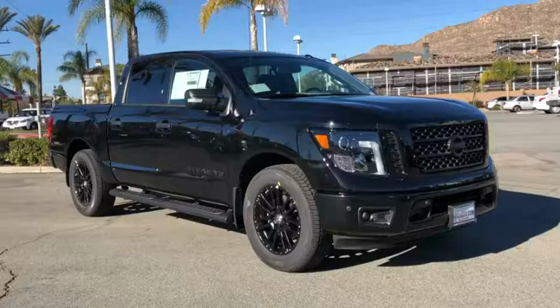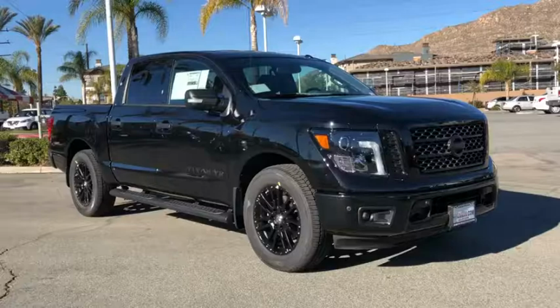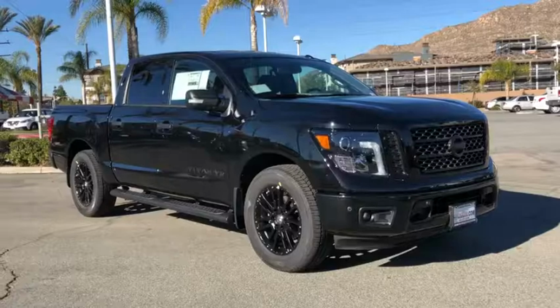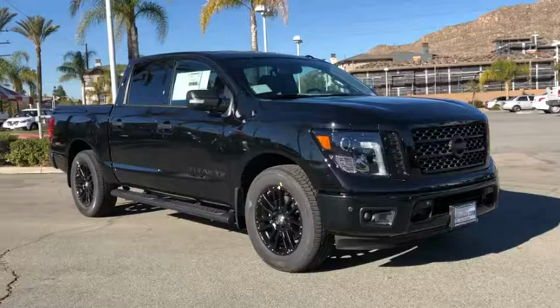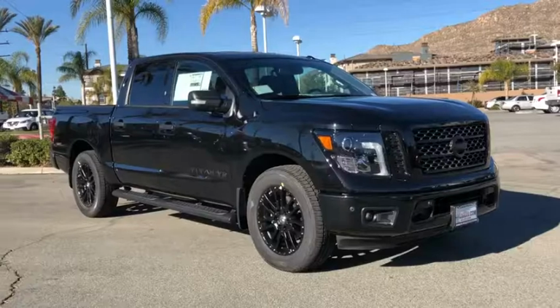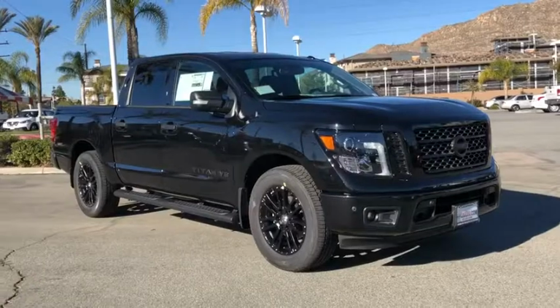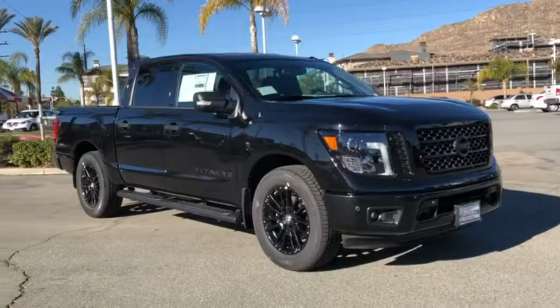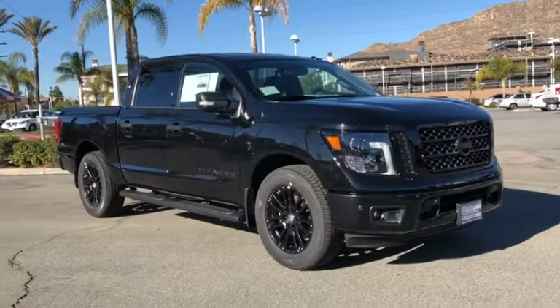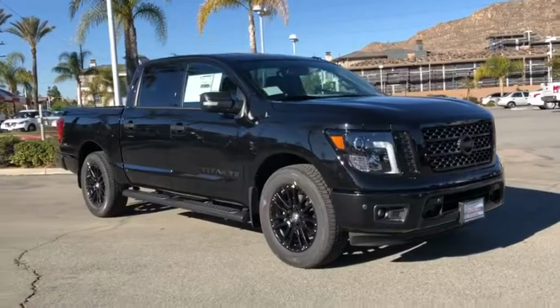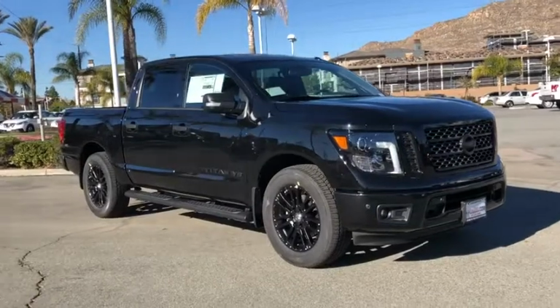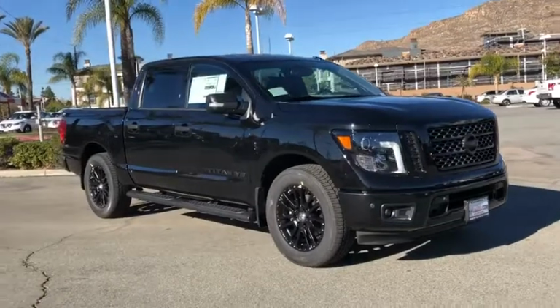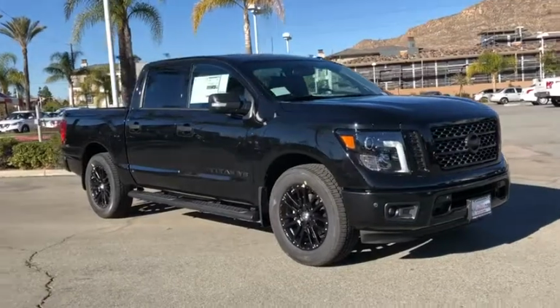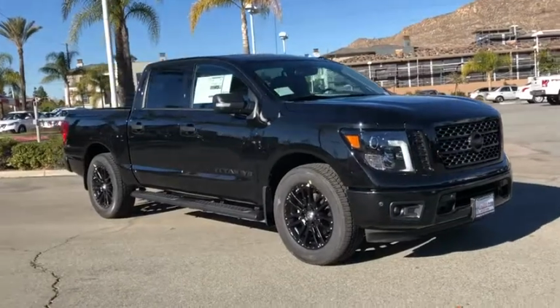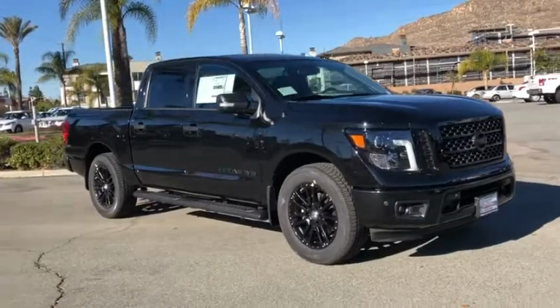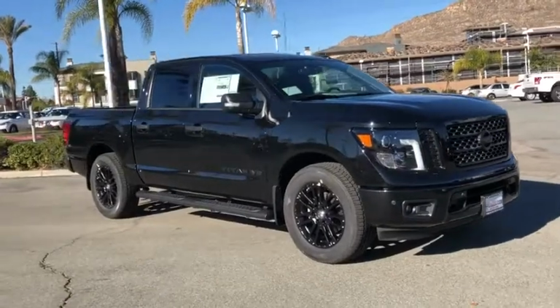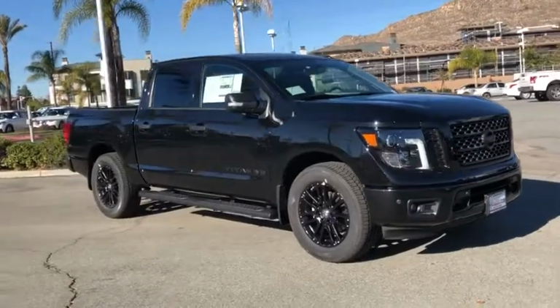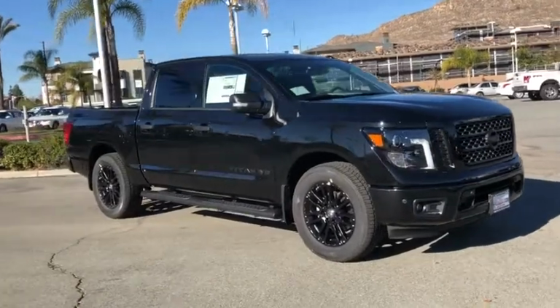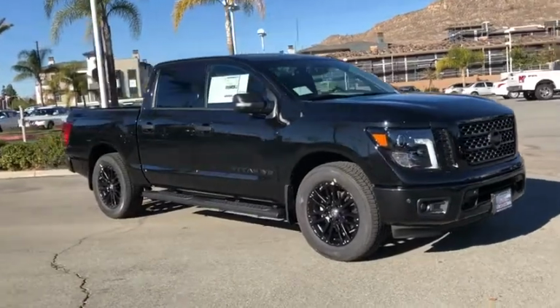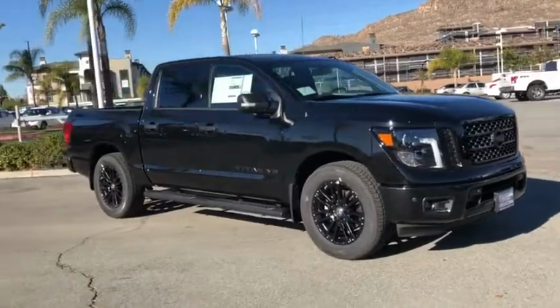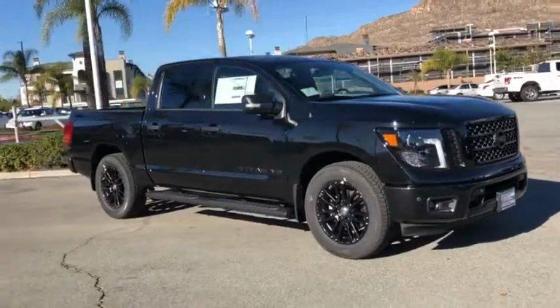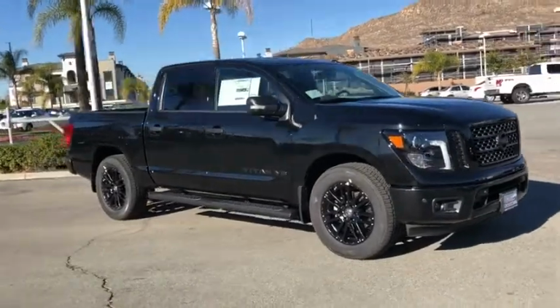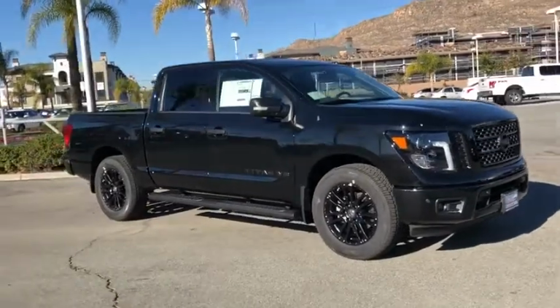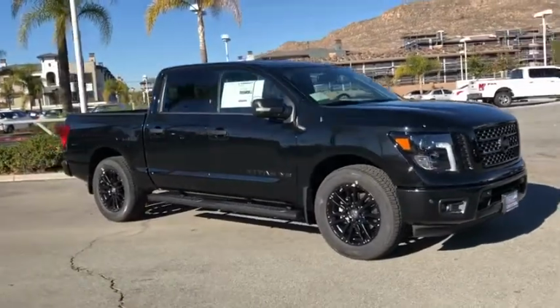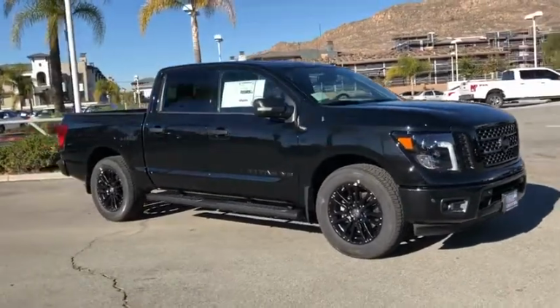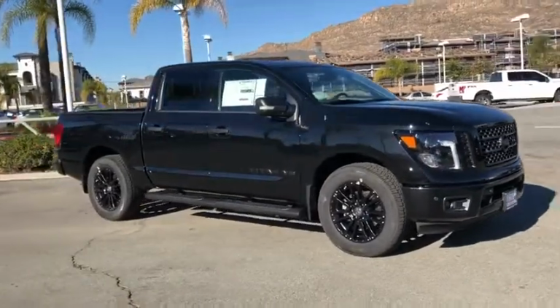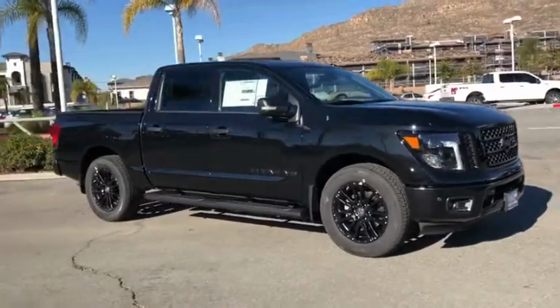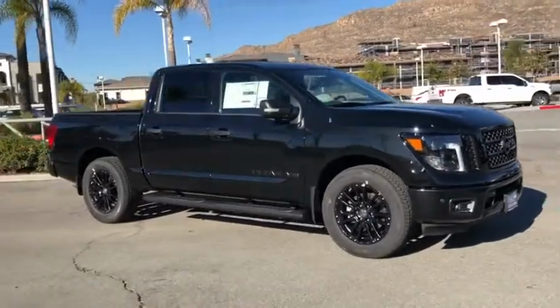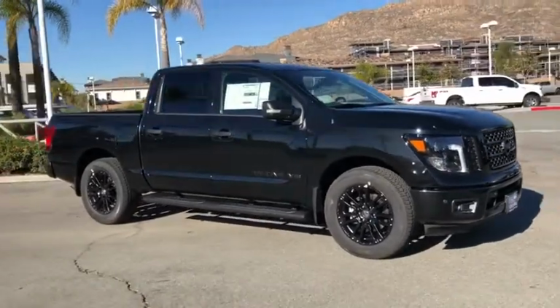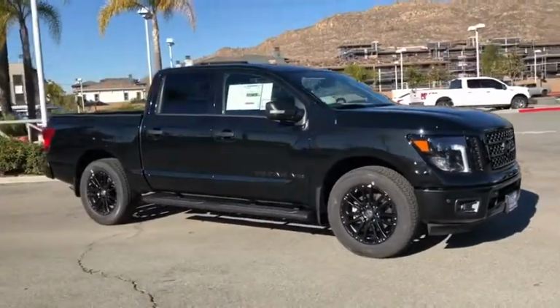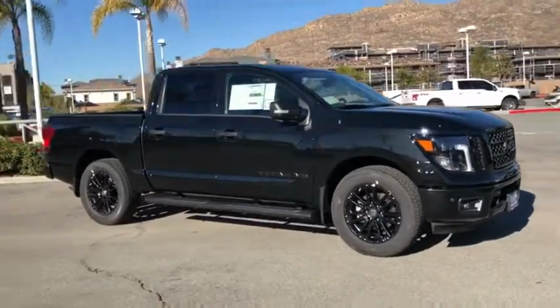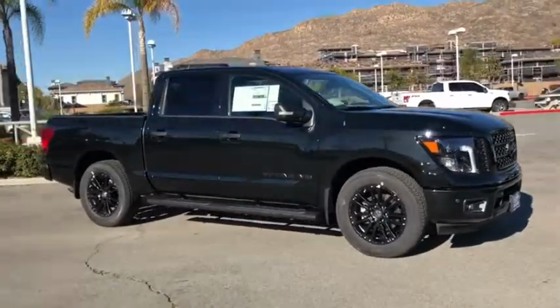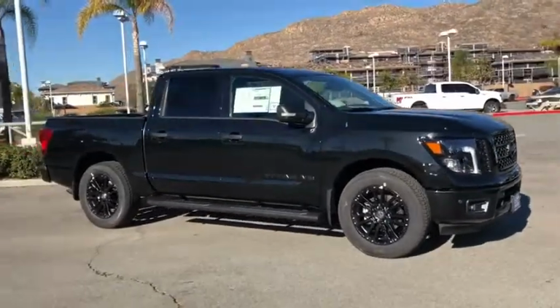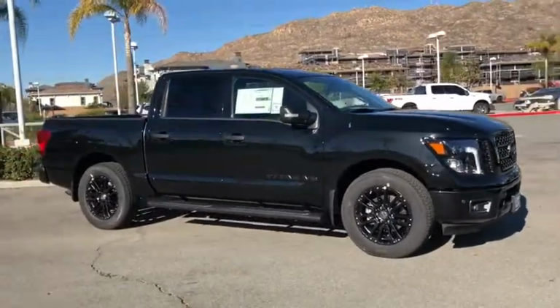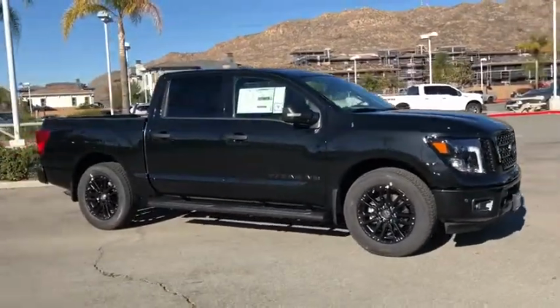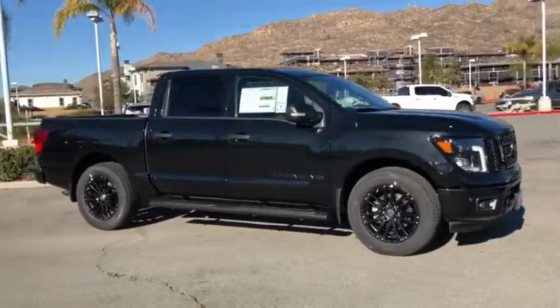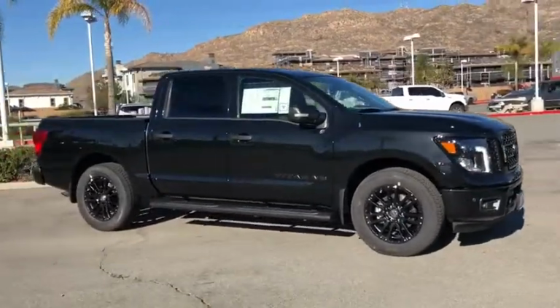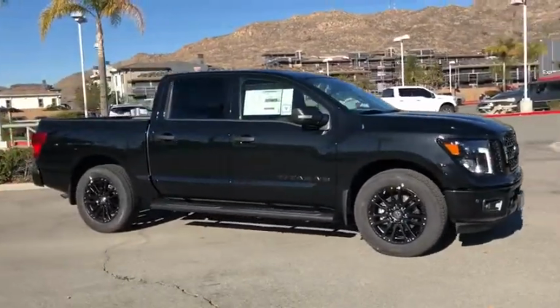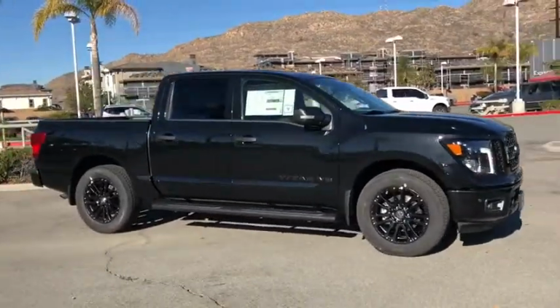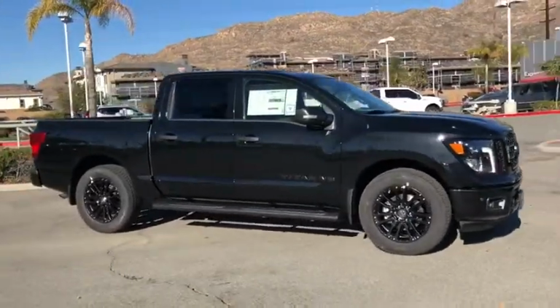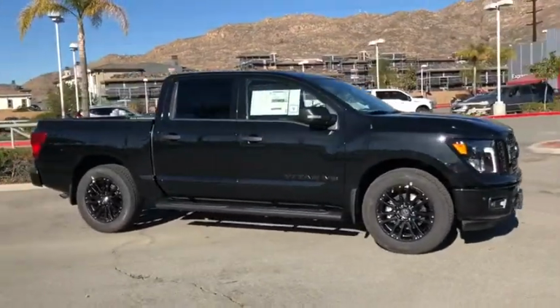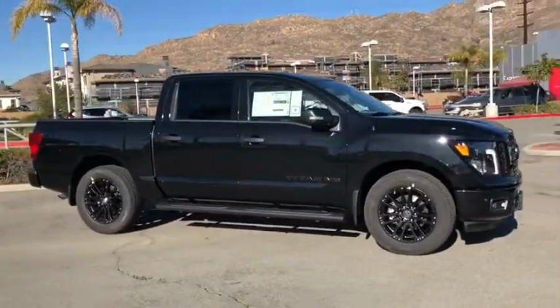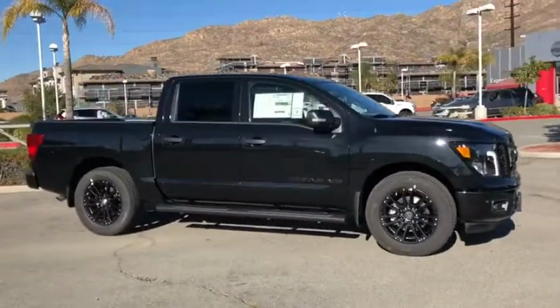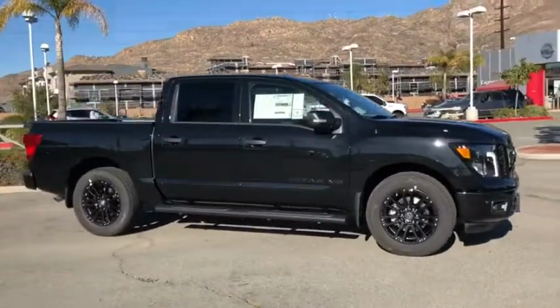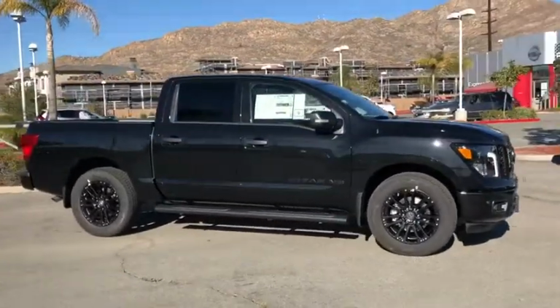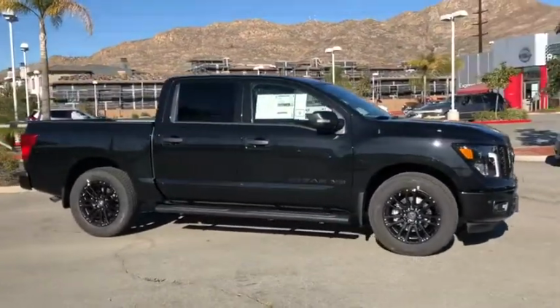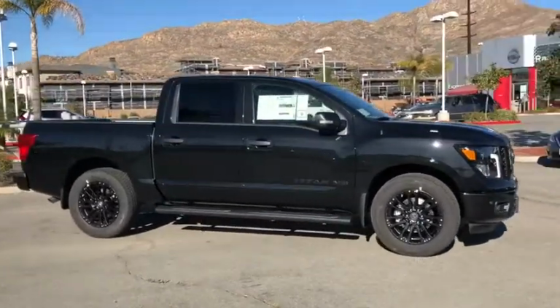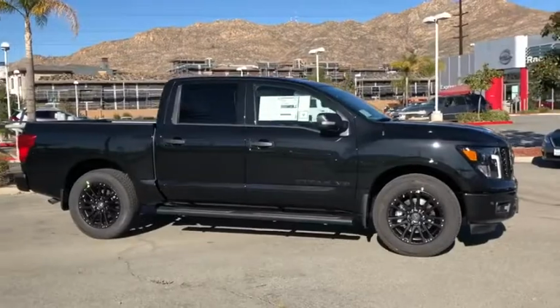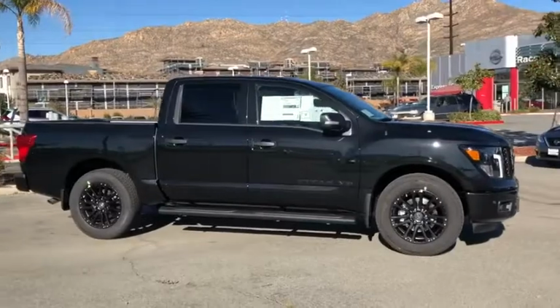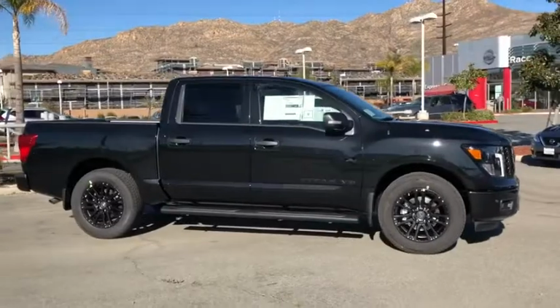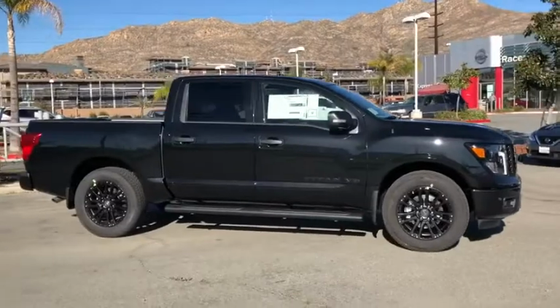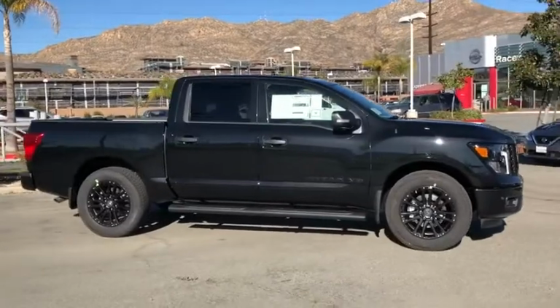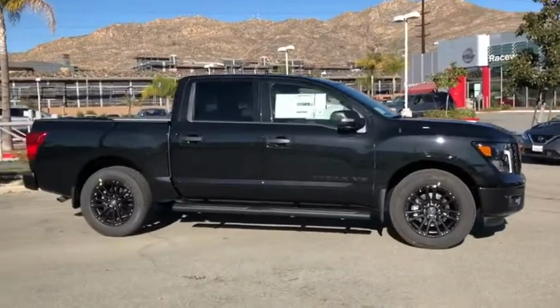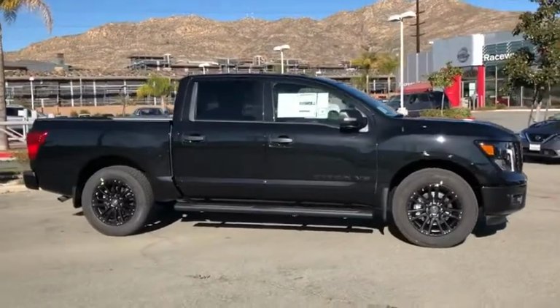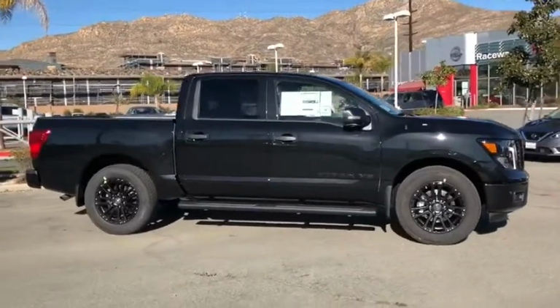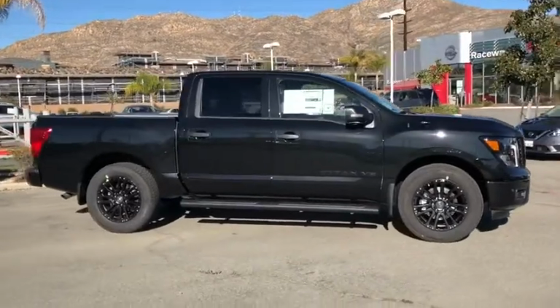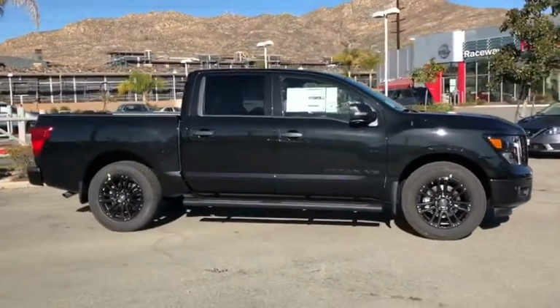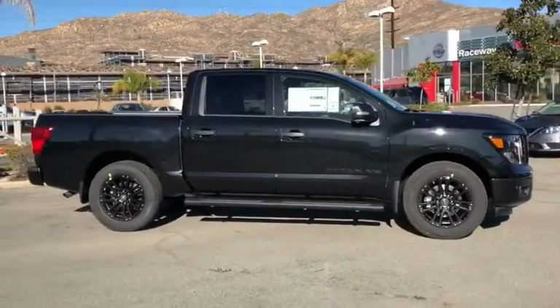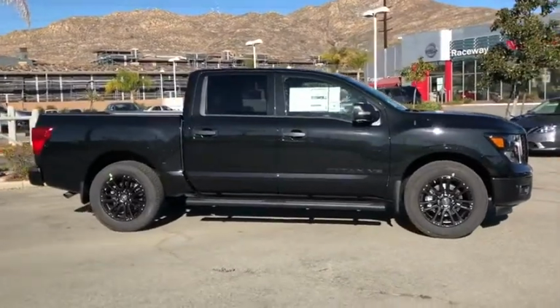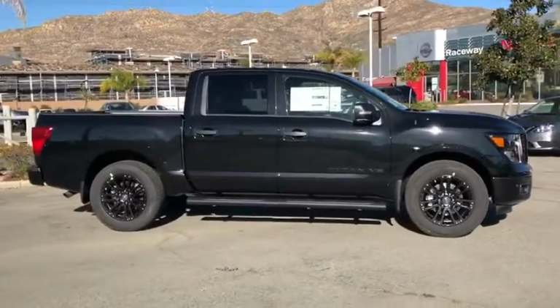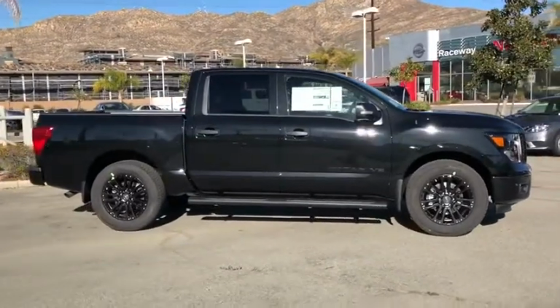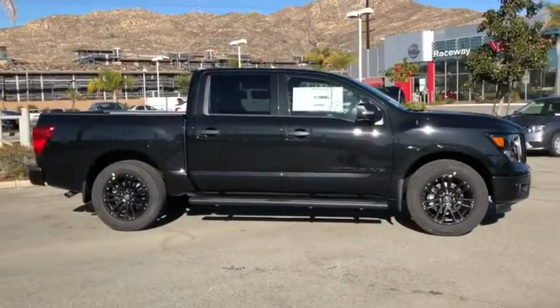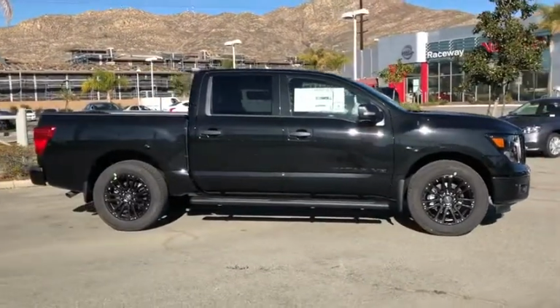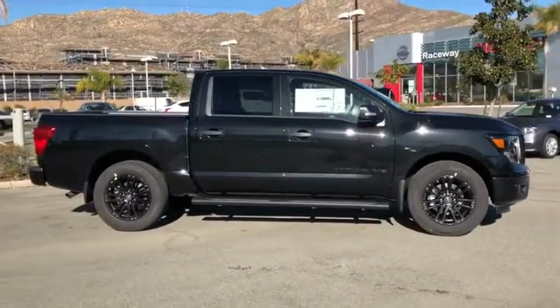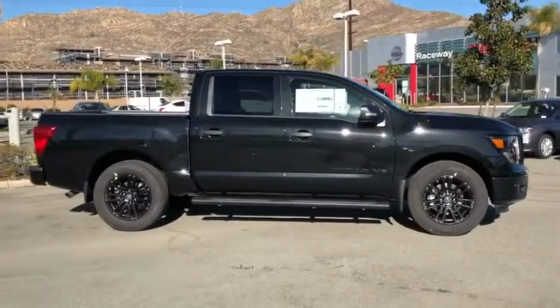2019 Nissan Titan. The Titan houses the Endurance V8 engine, the largest standard truck engine in its class.